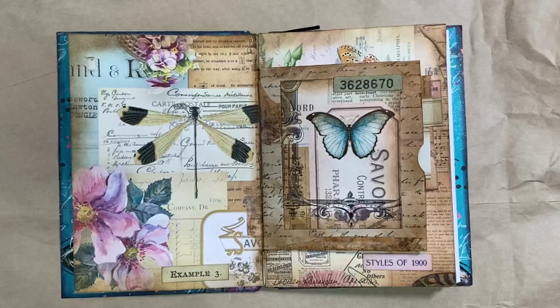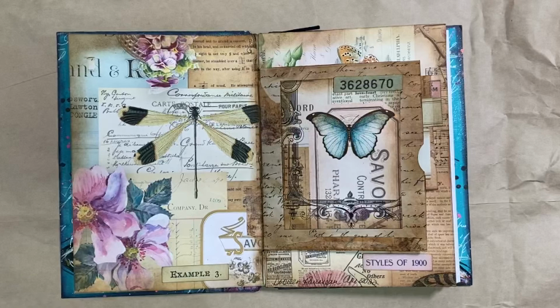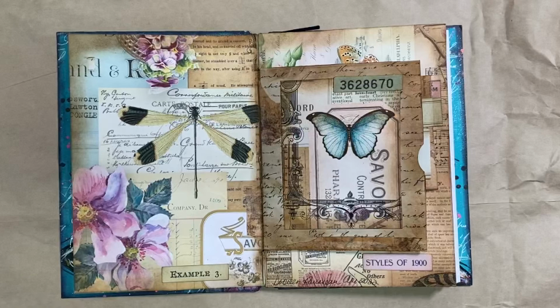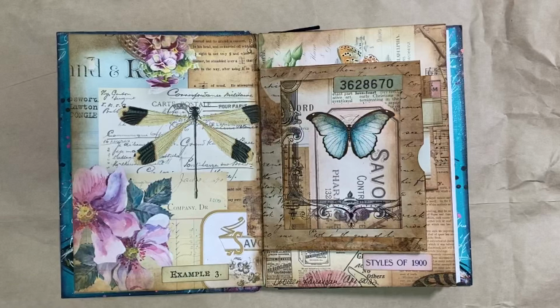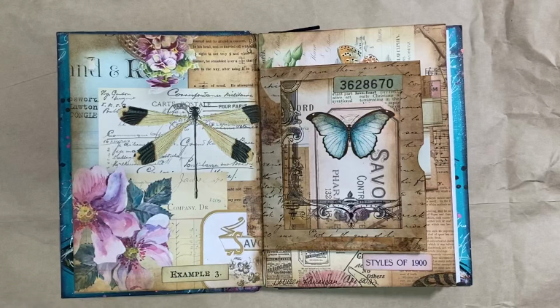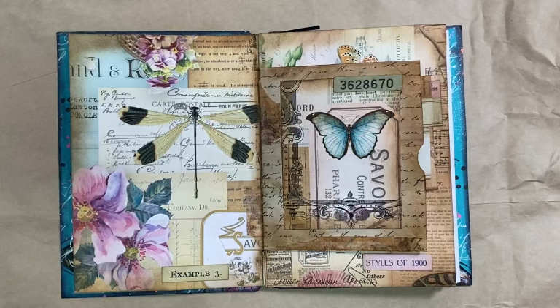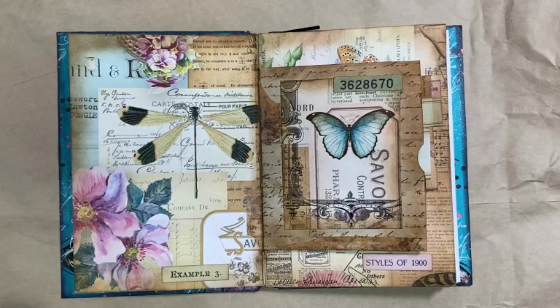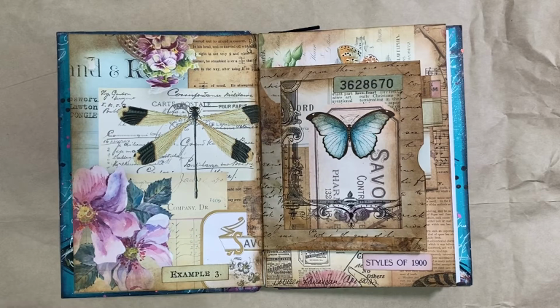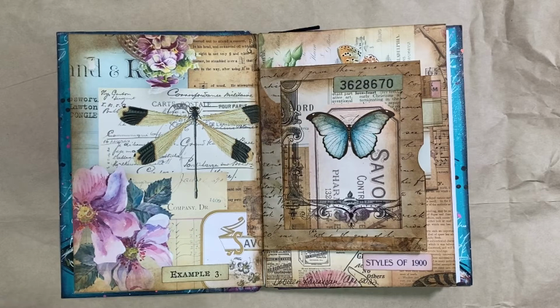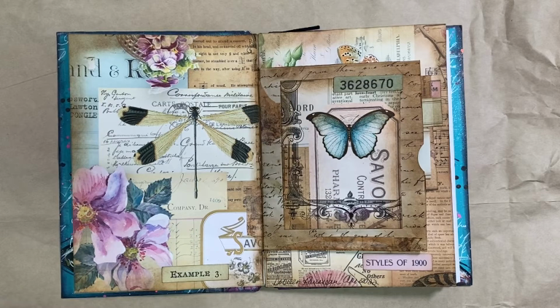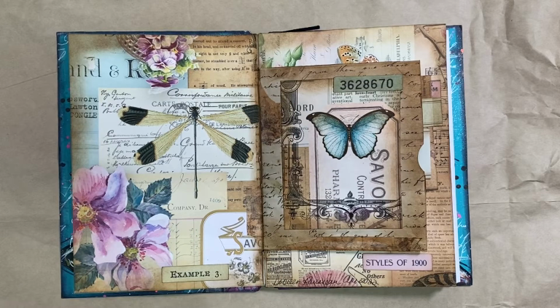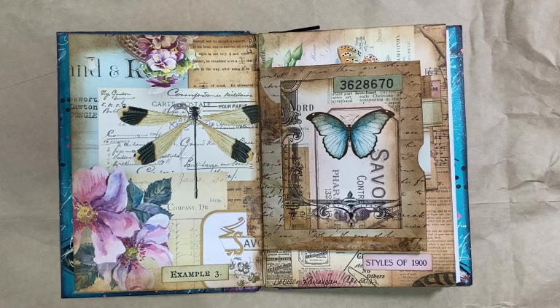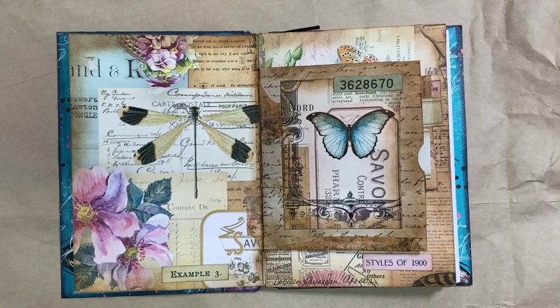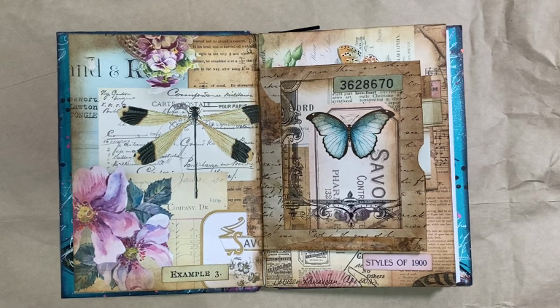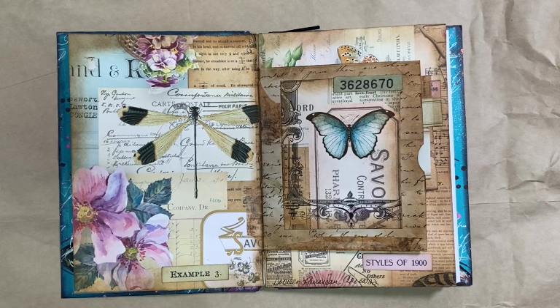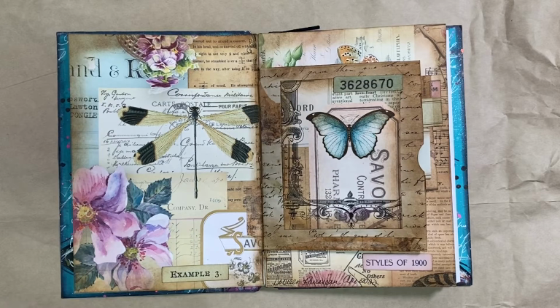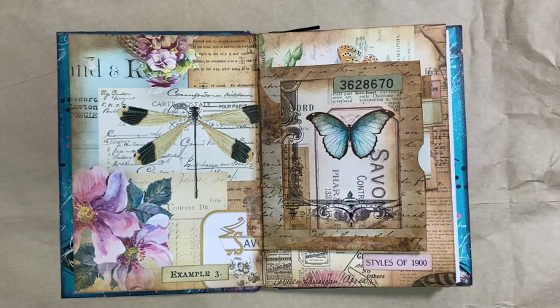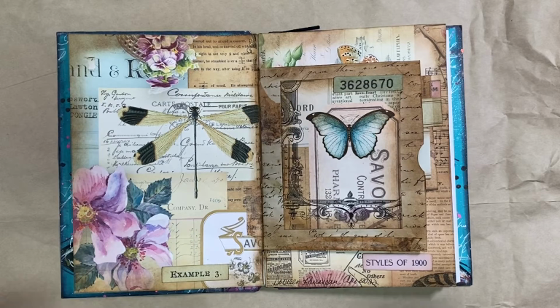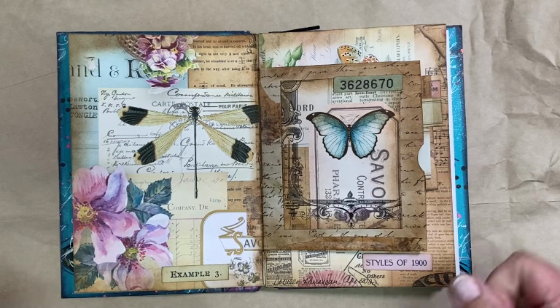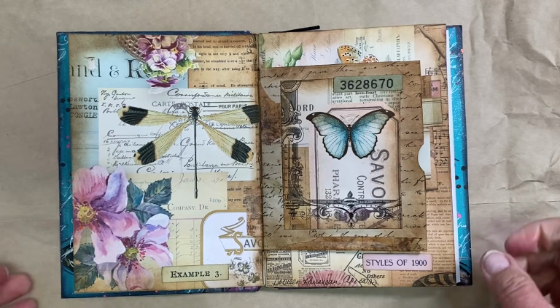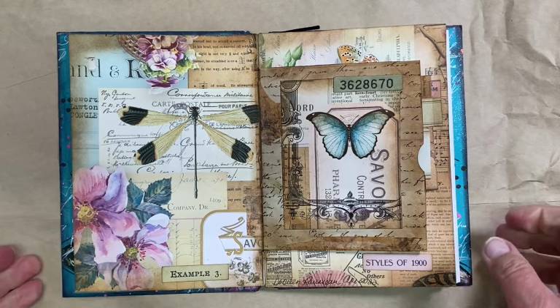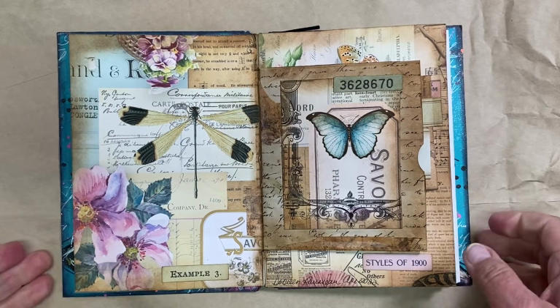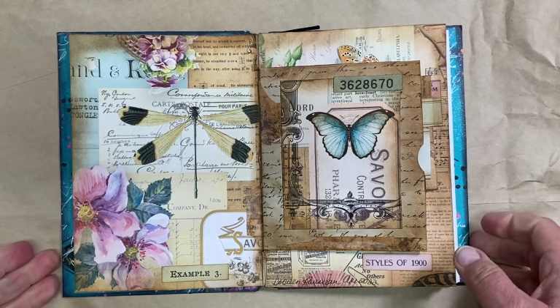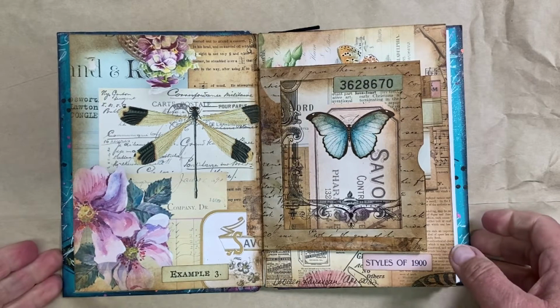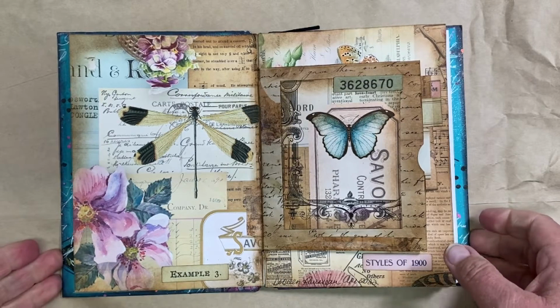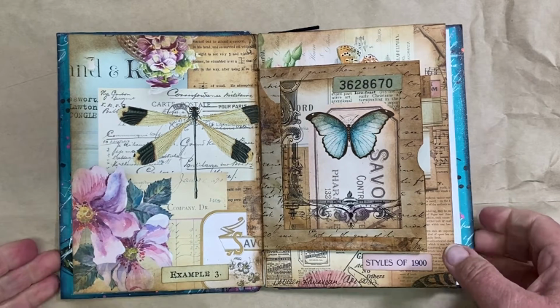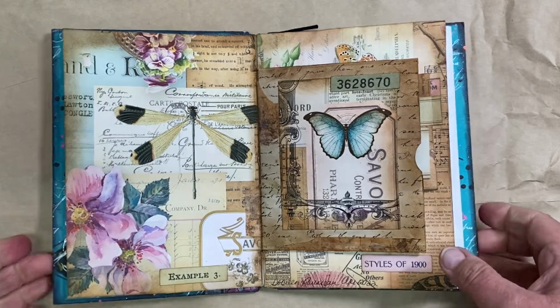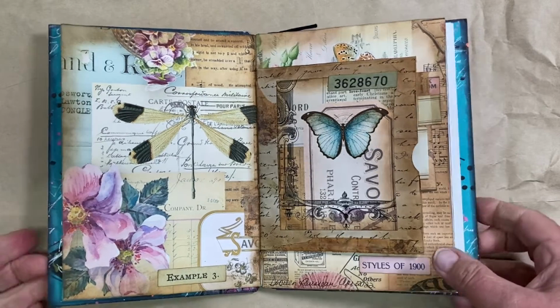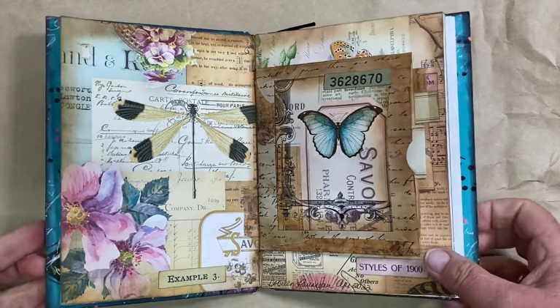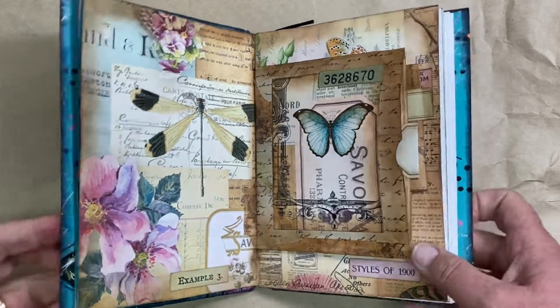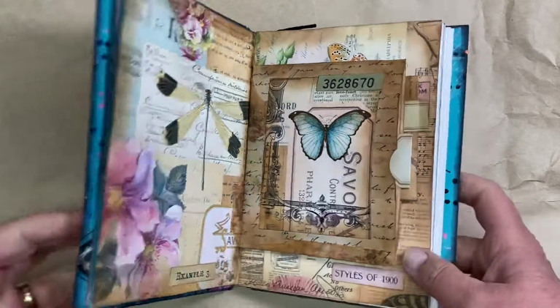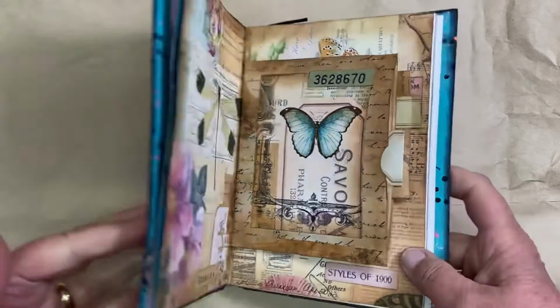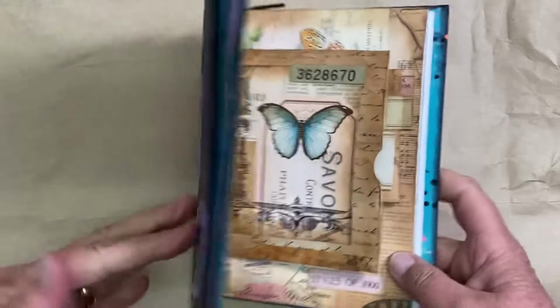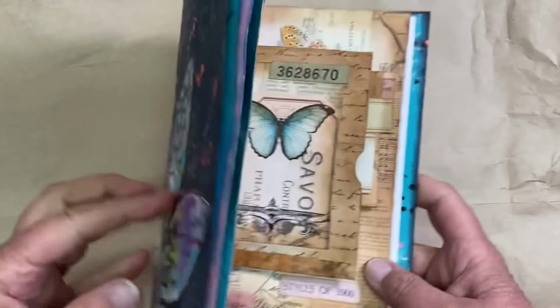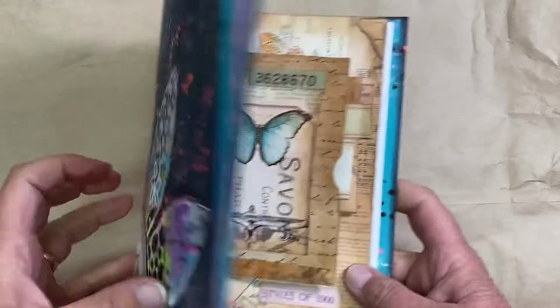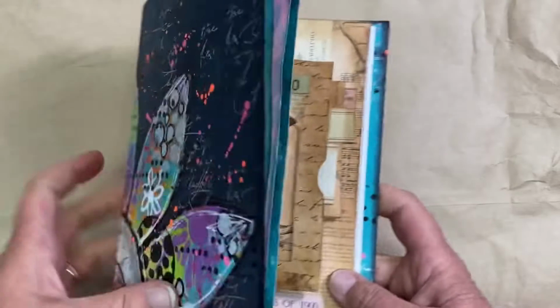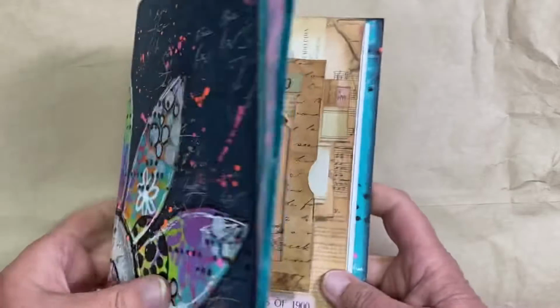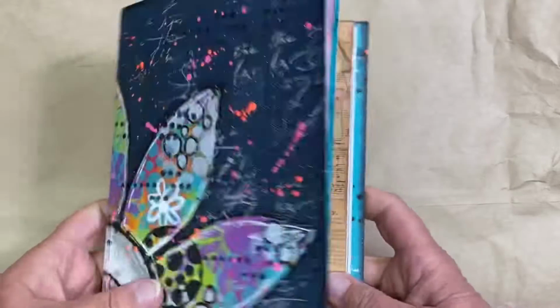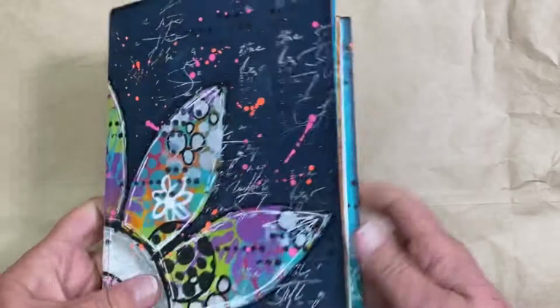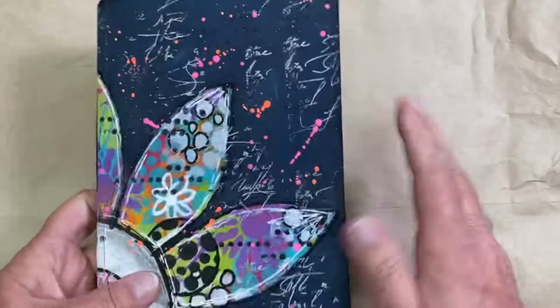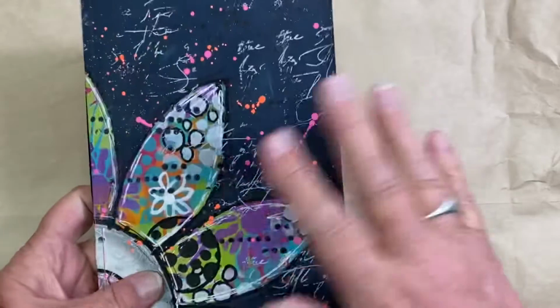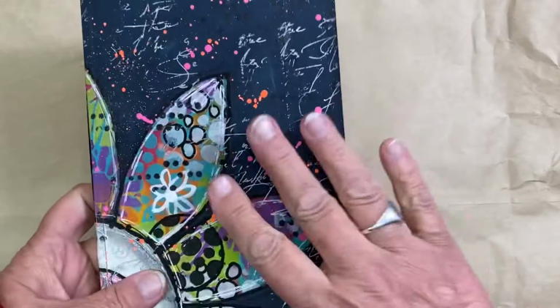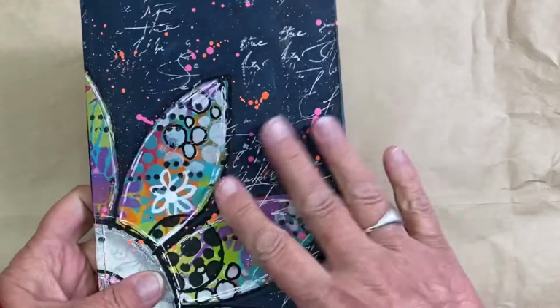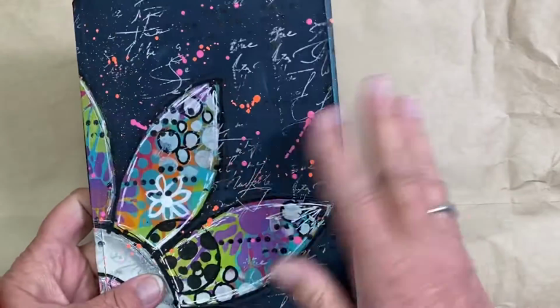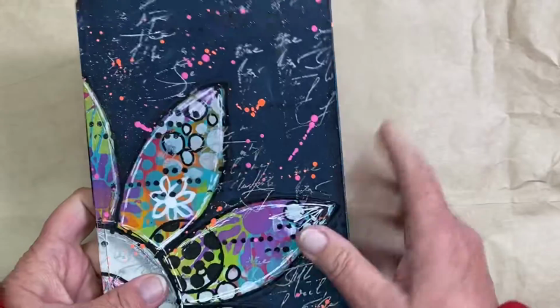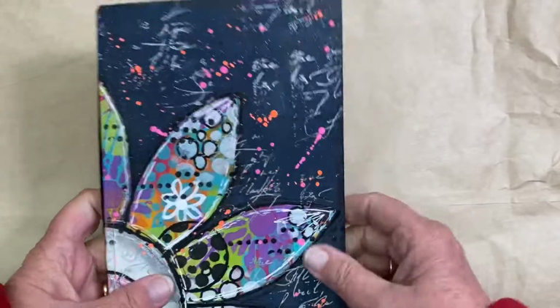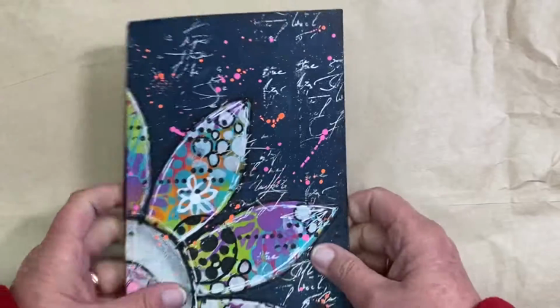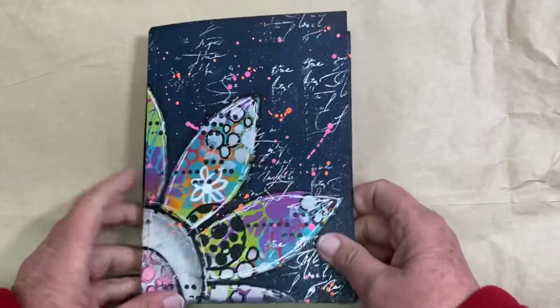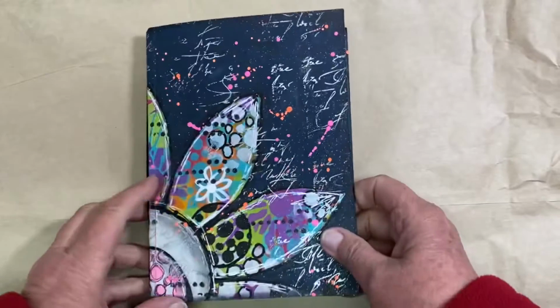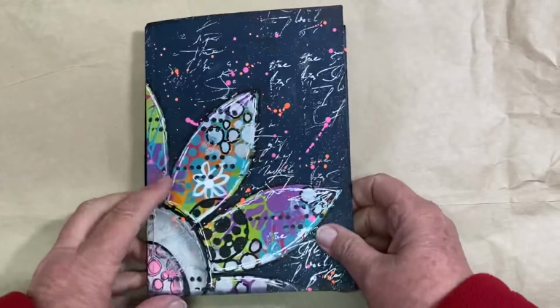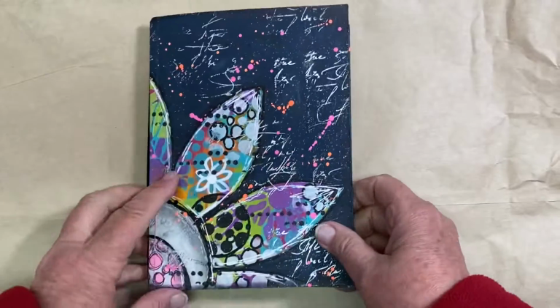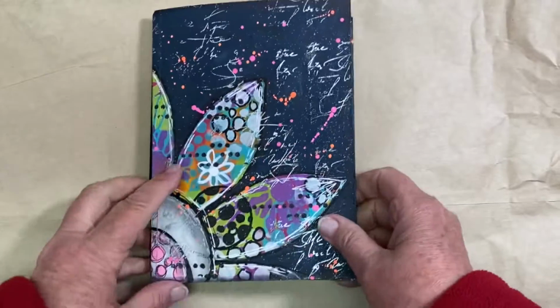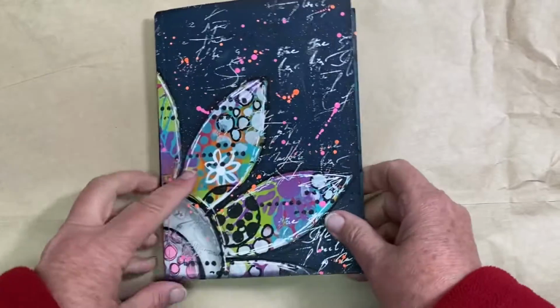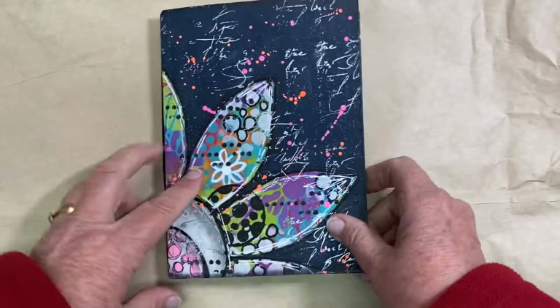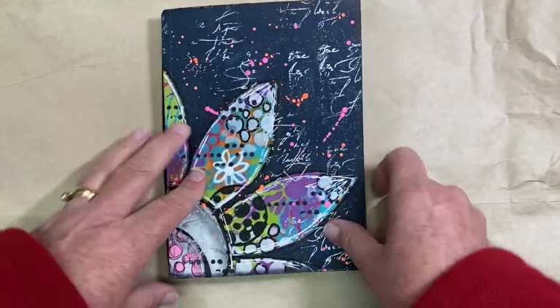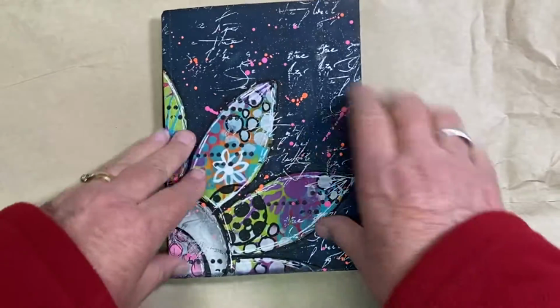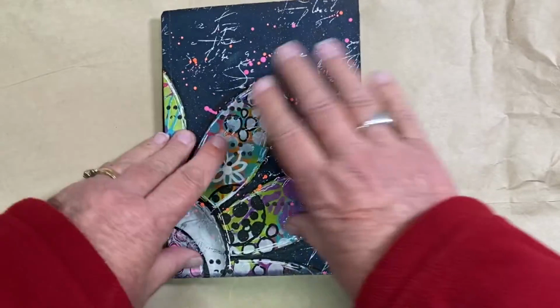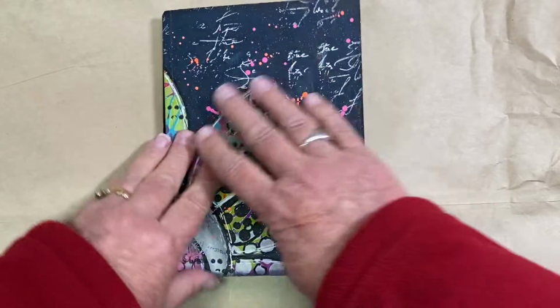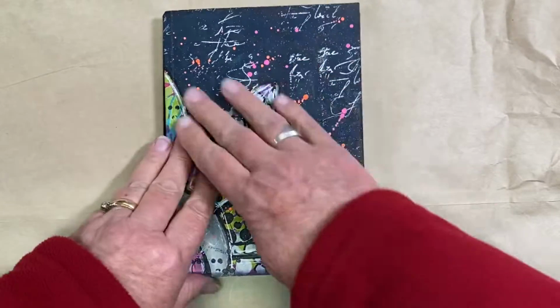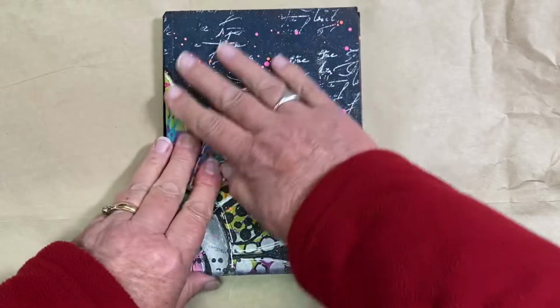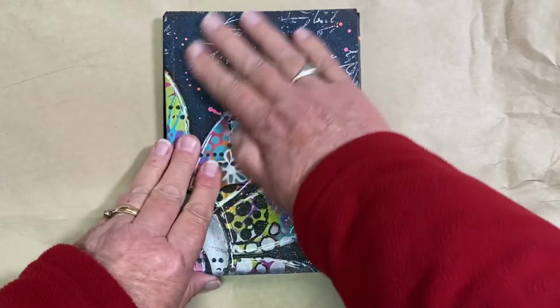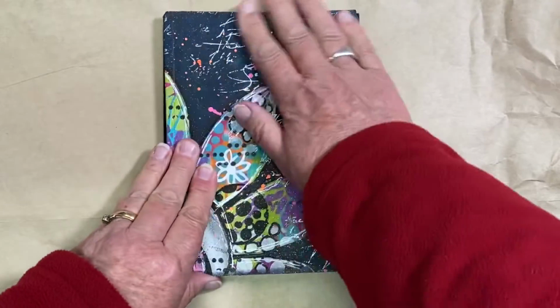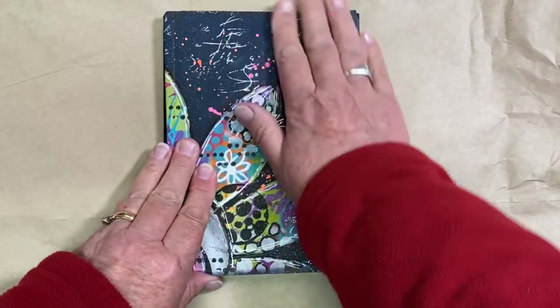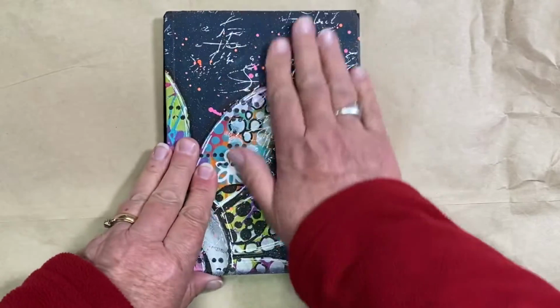Hello, my friends. I'm here to show you what the collage that I did in Karen's Circle Journal.